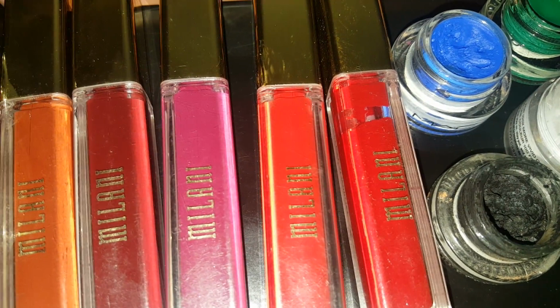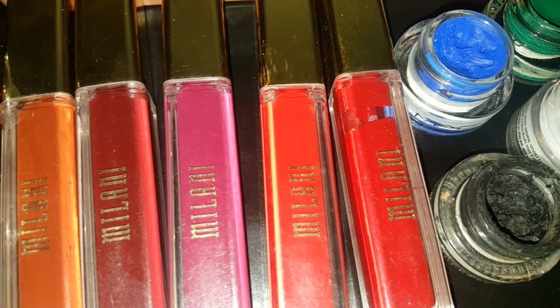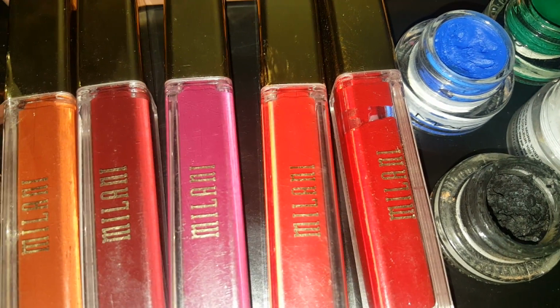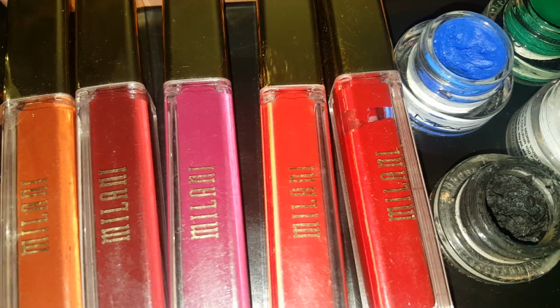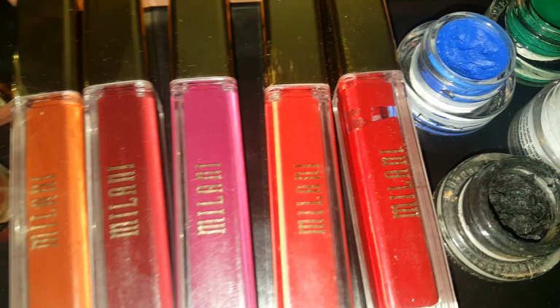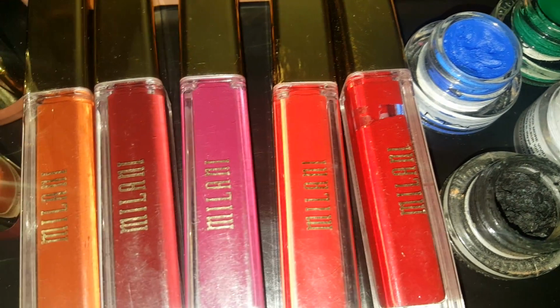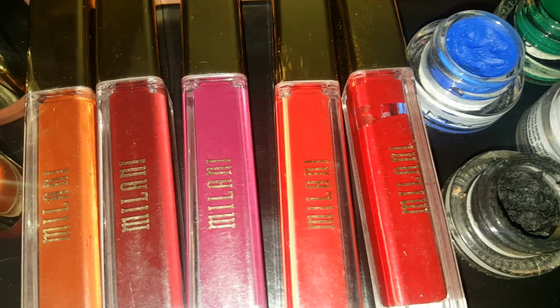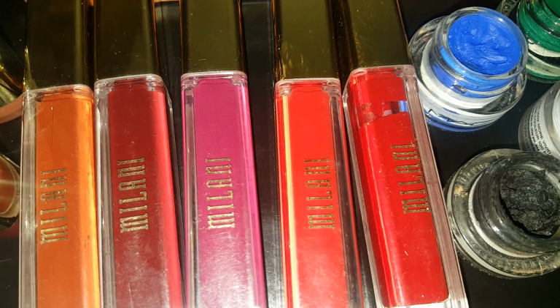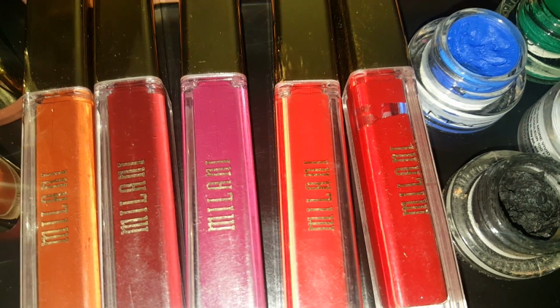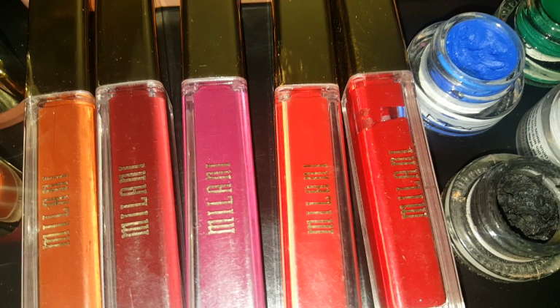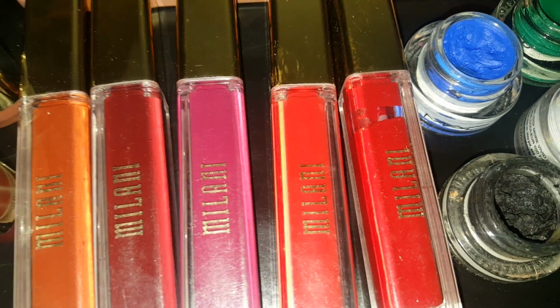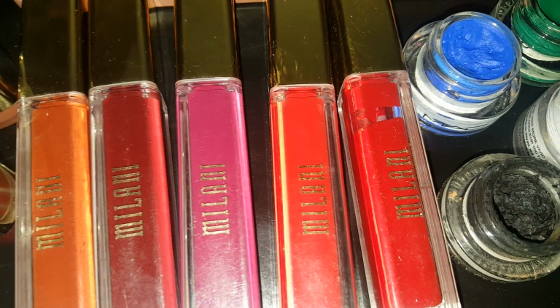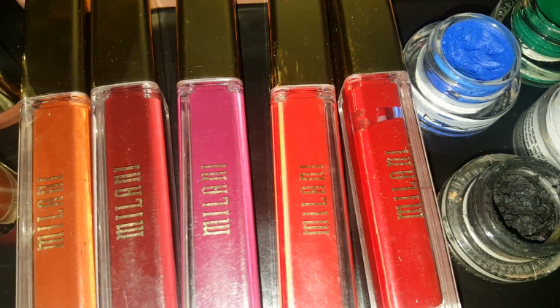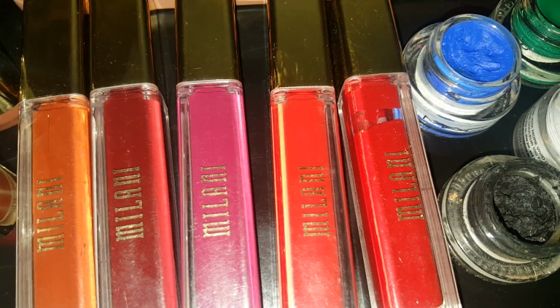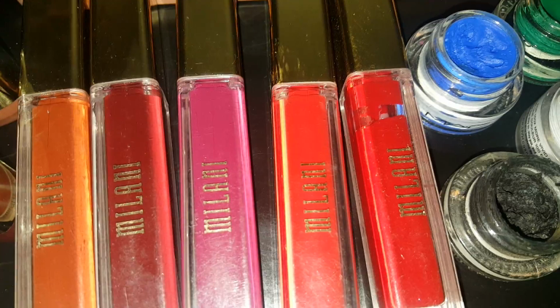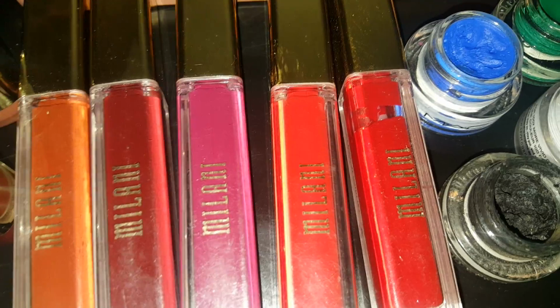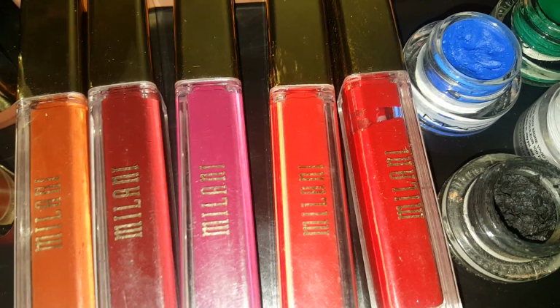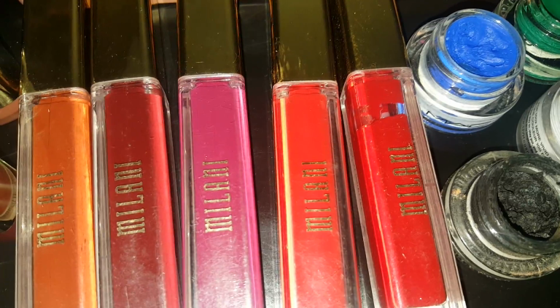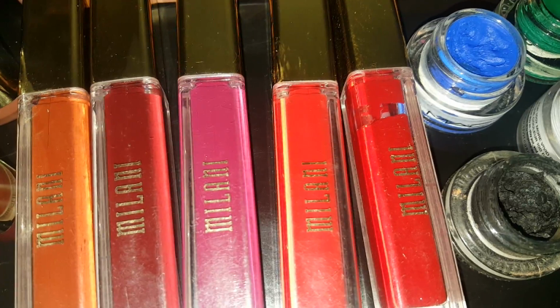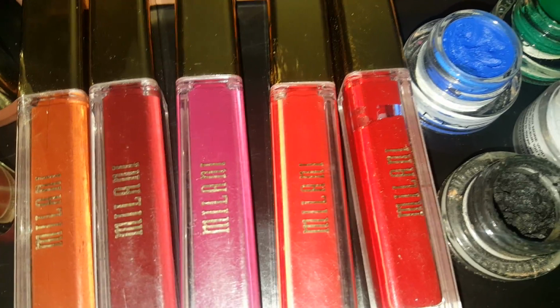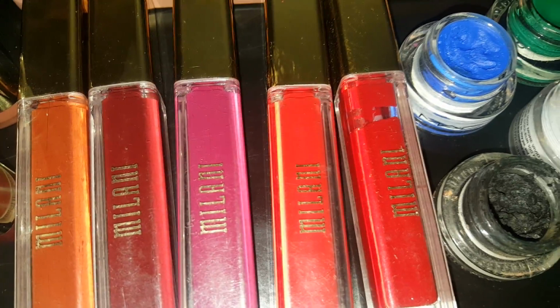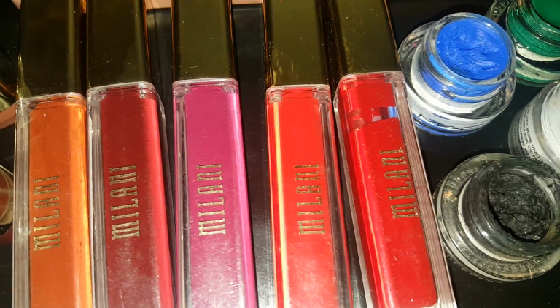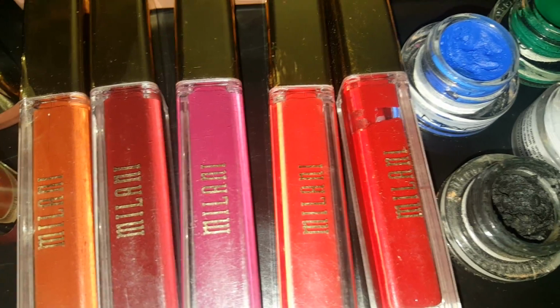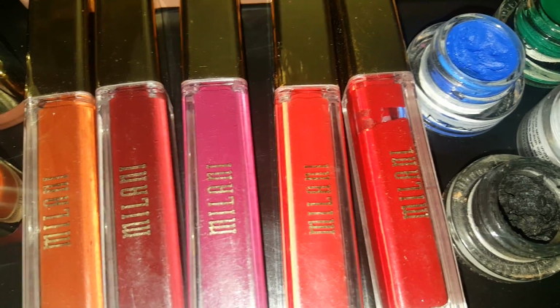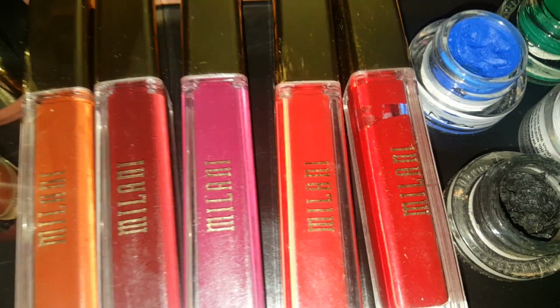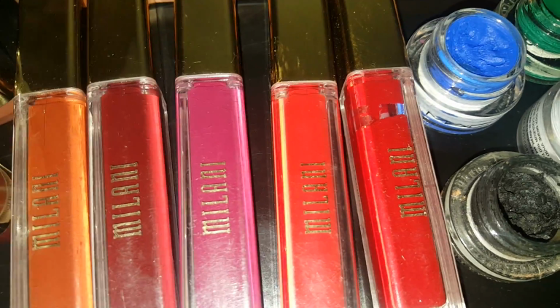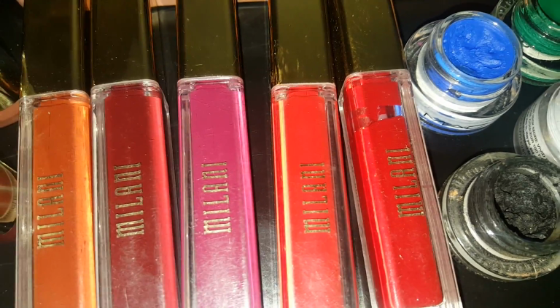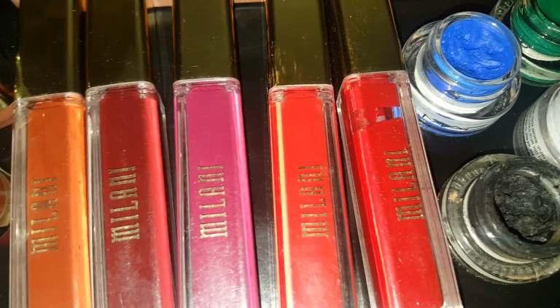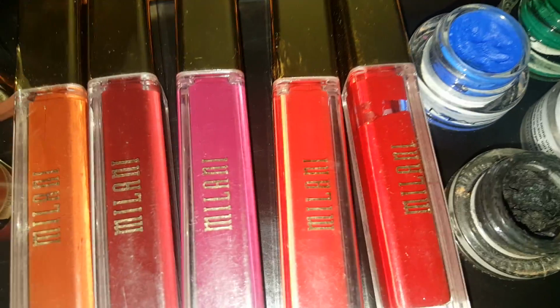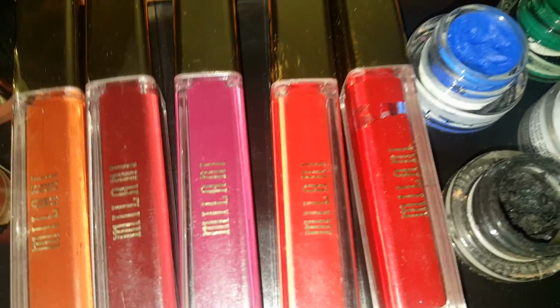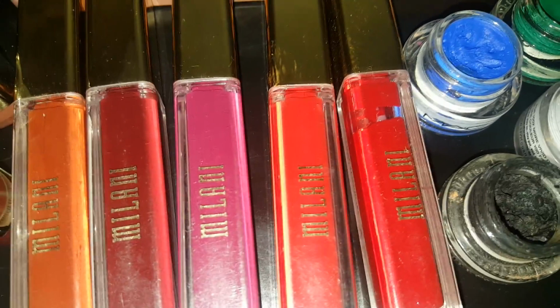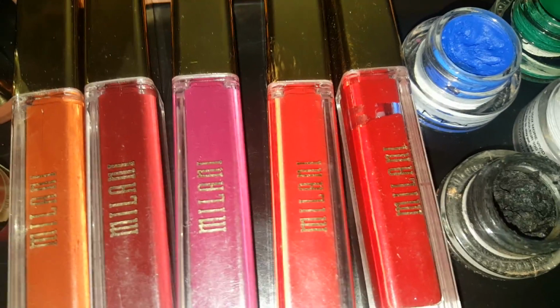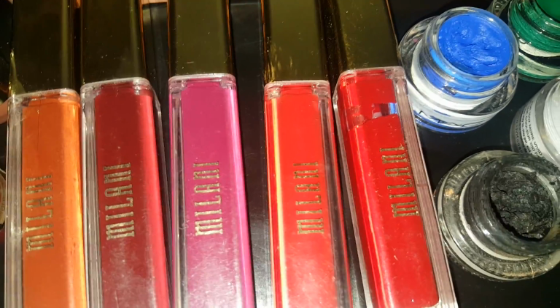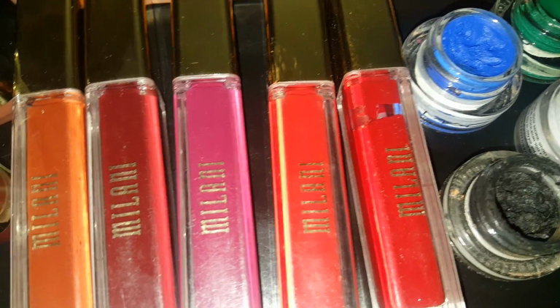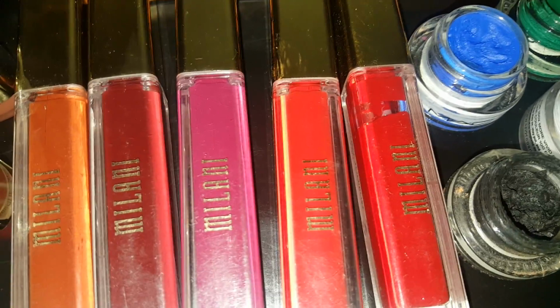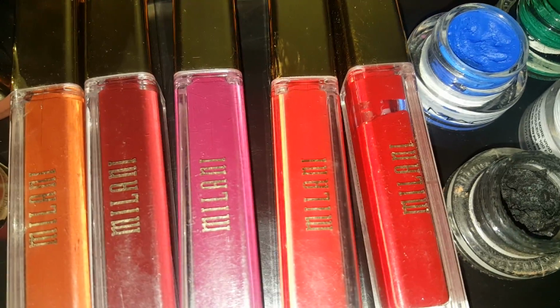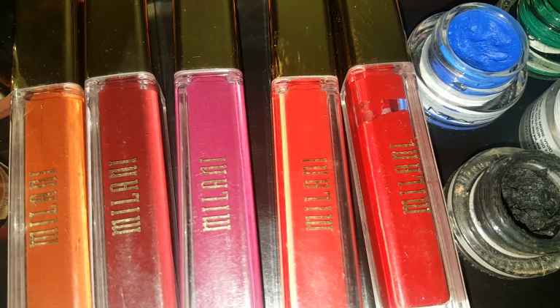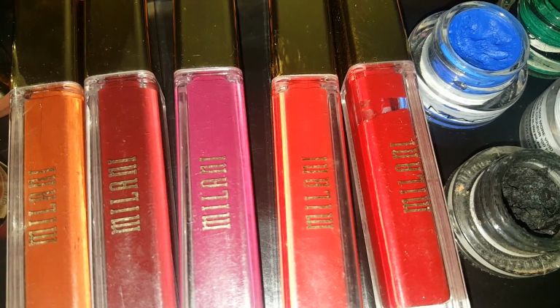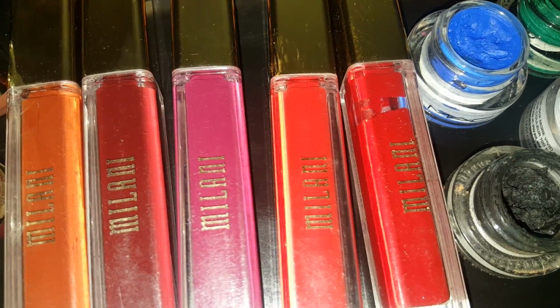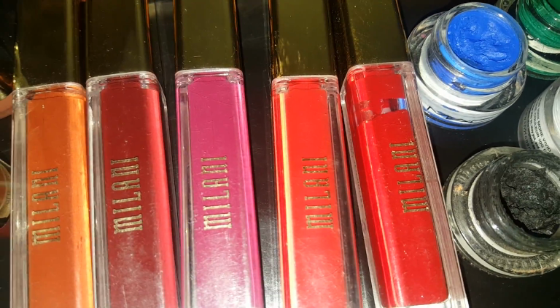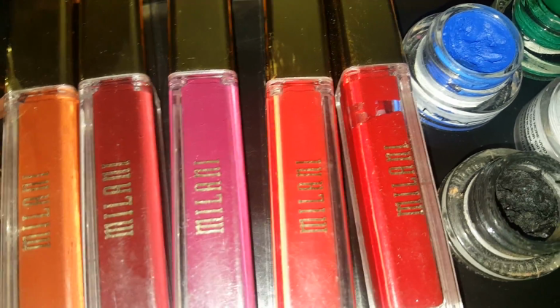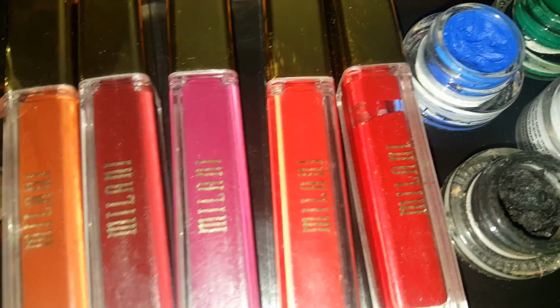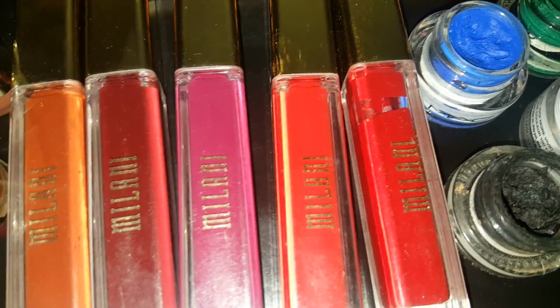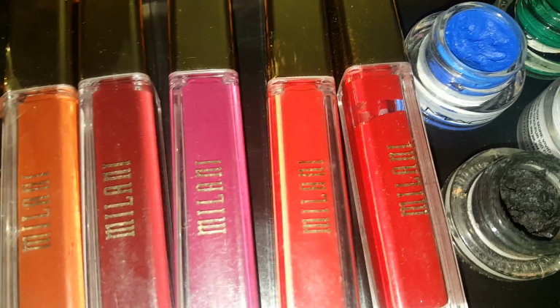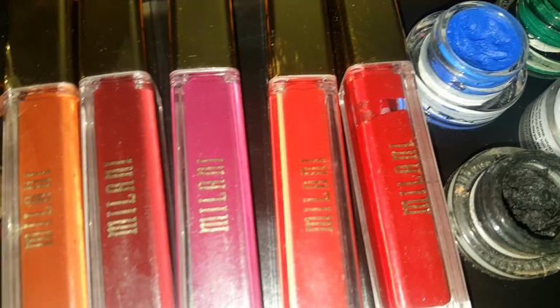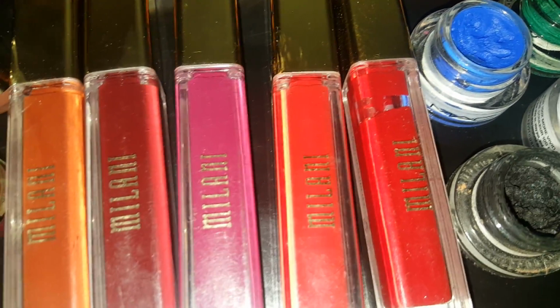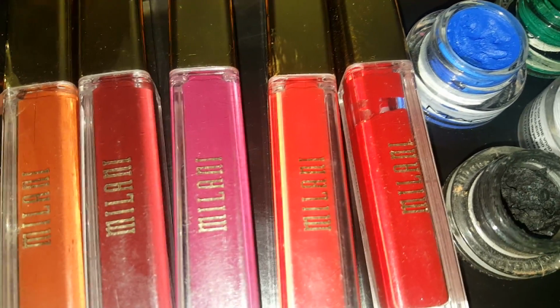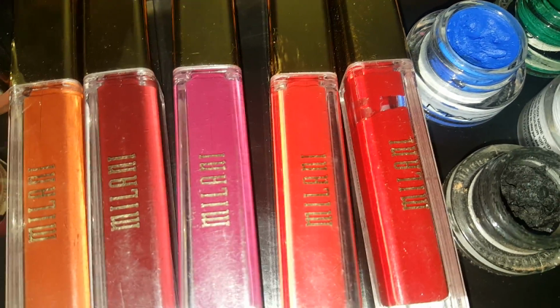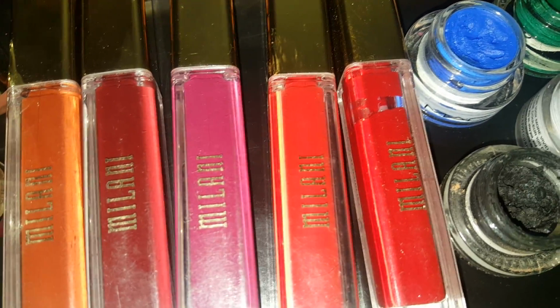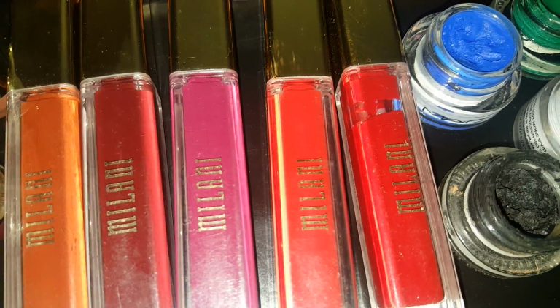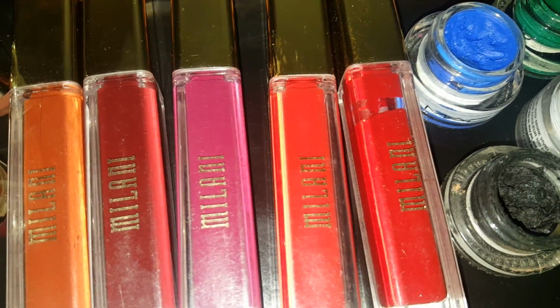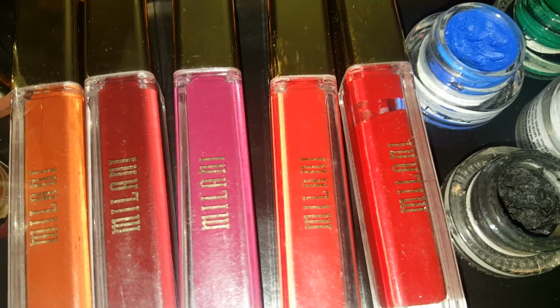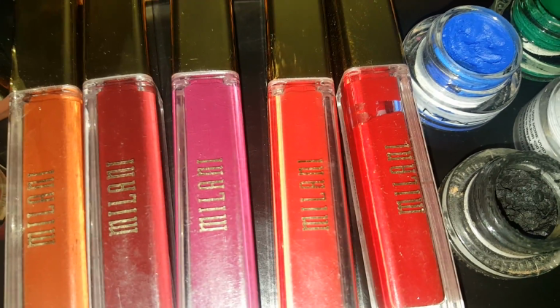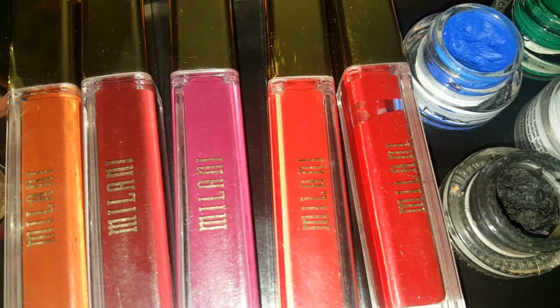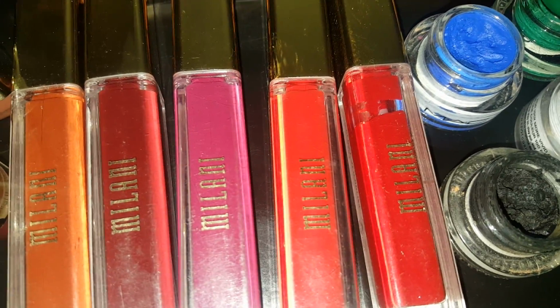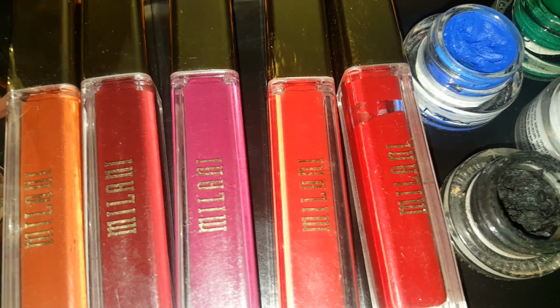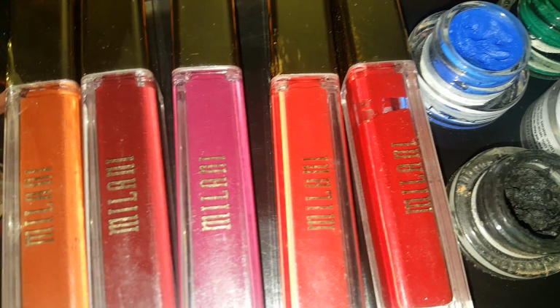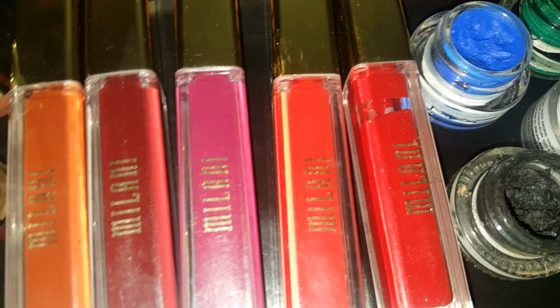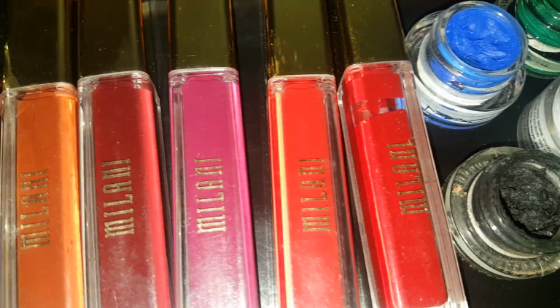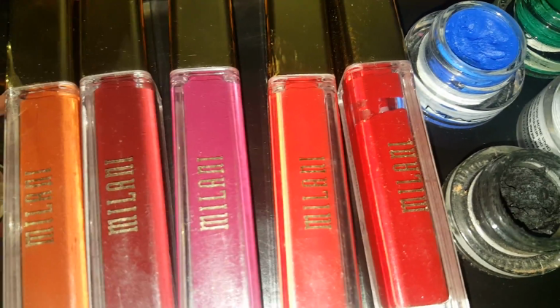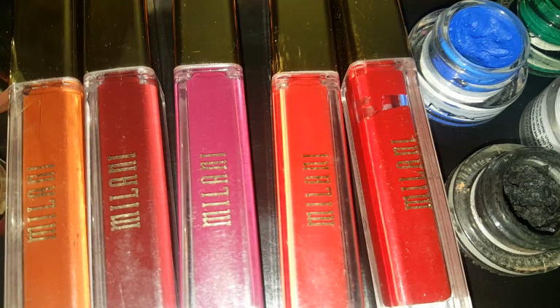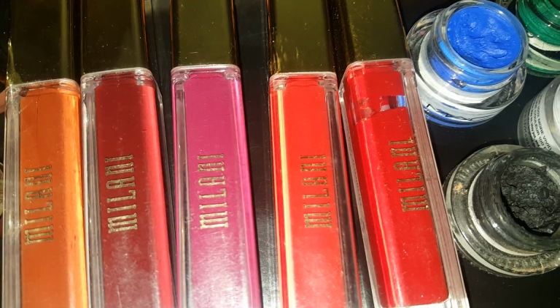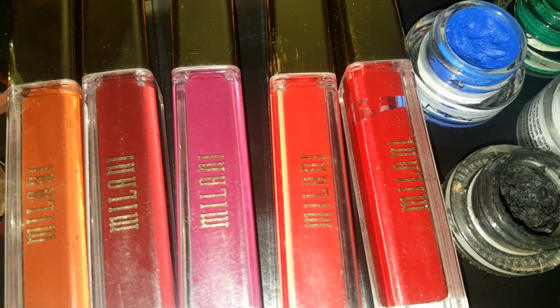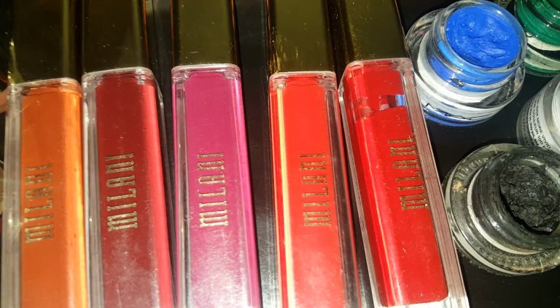As you can see, I really haven't been using these much, and I just wanted to add that they're only good for 12 months.